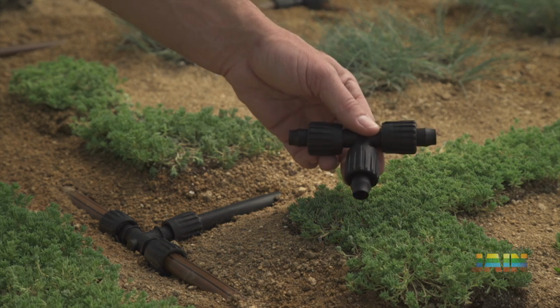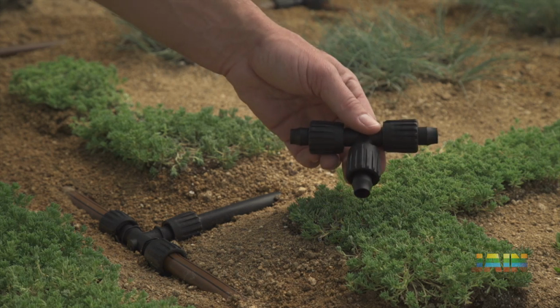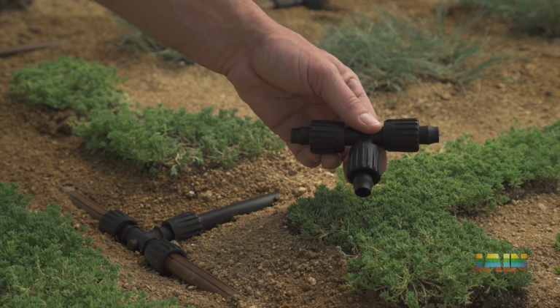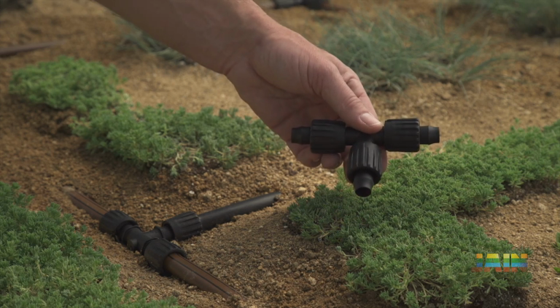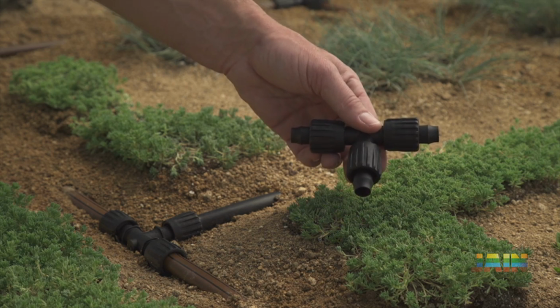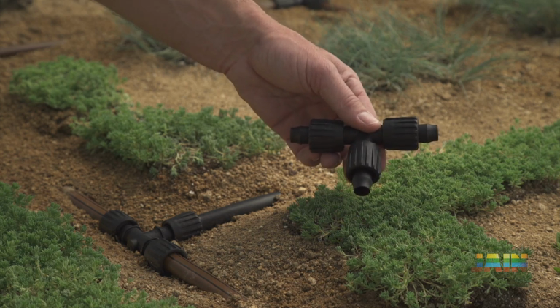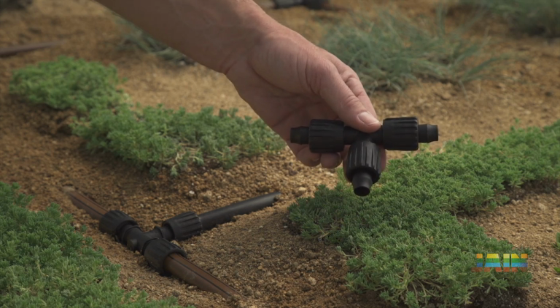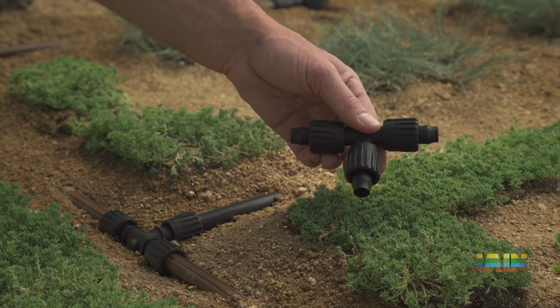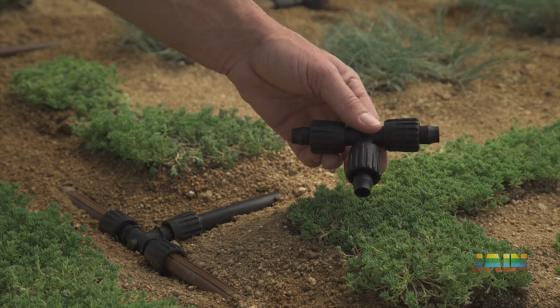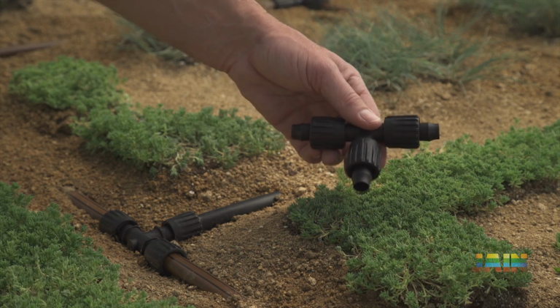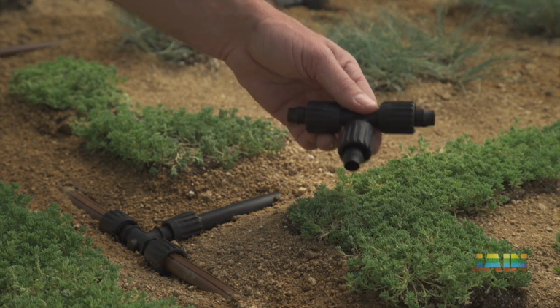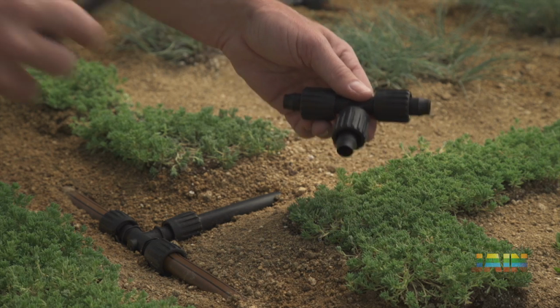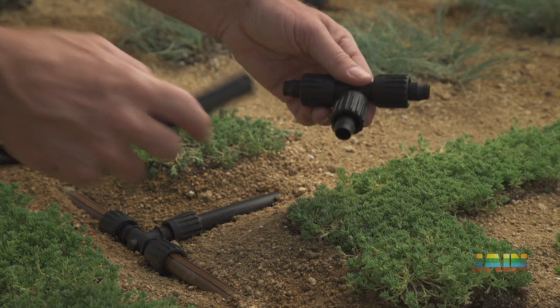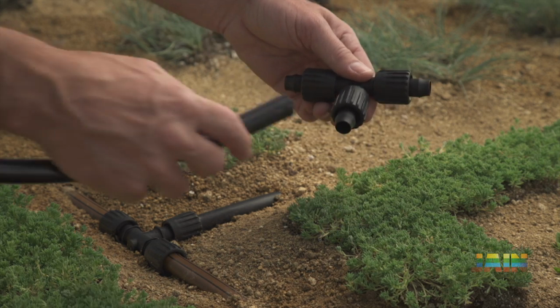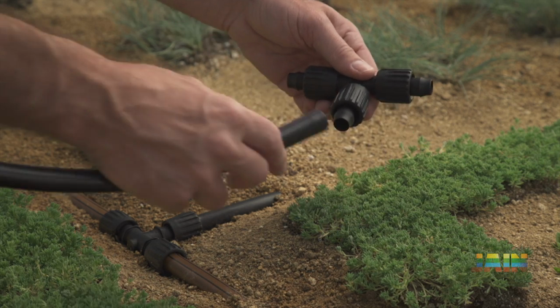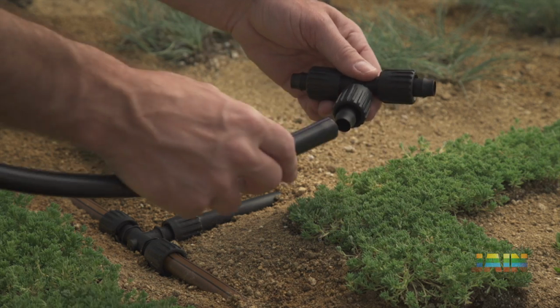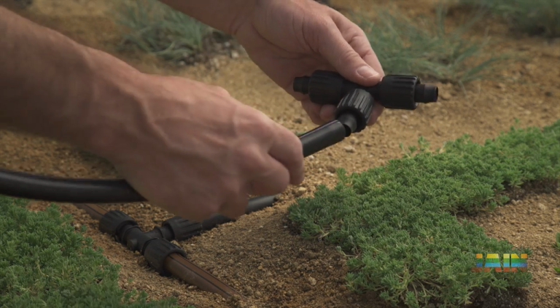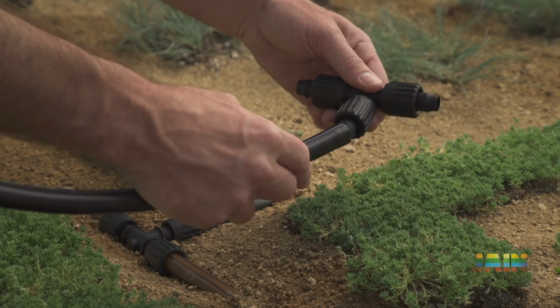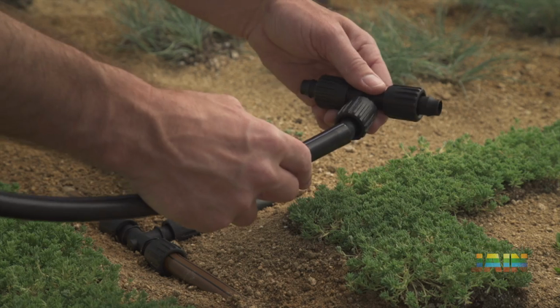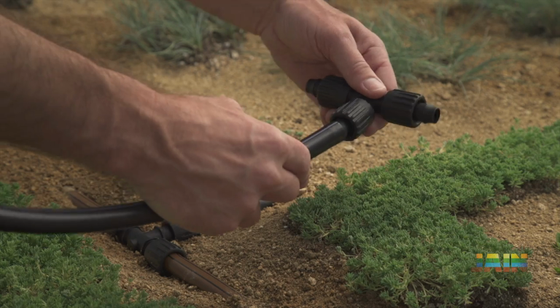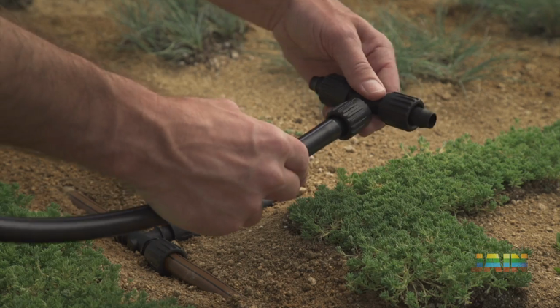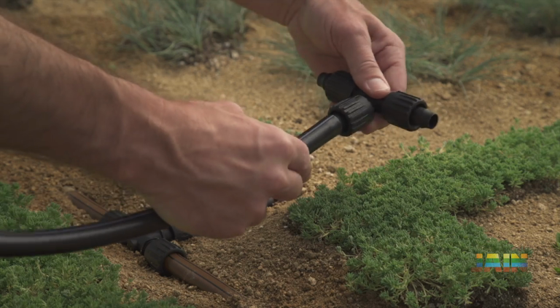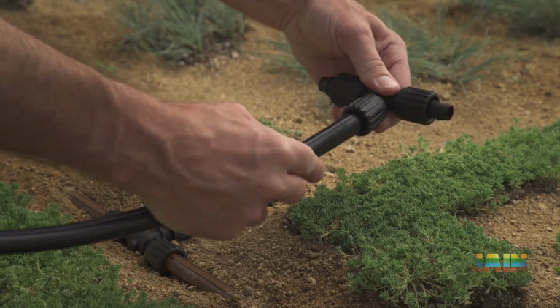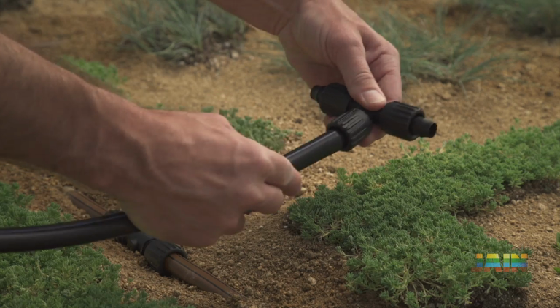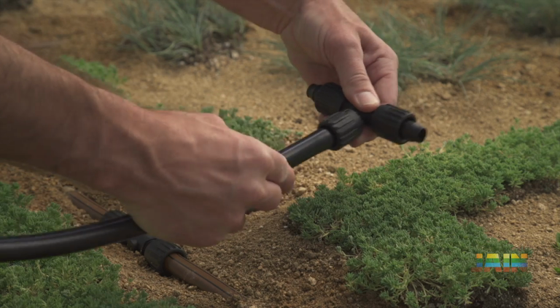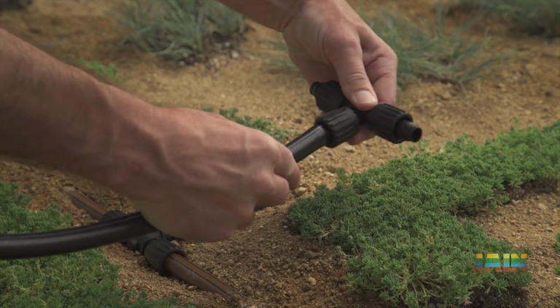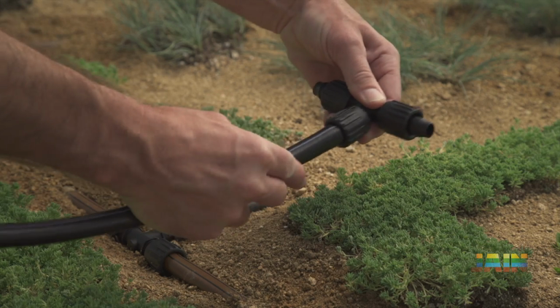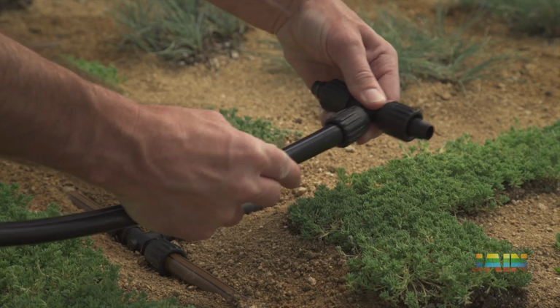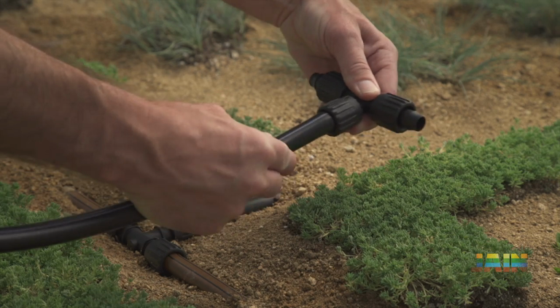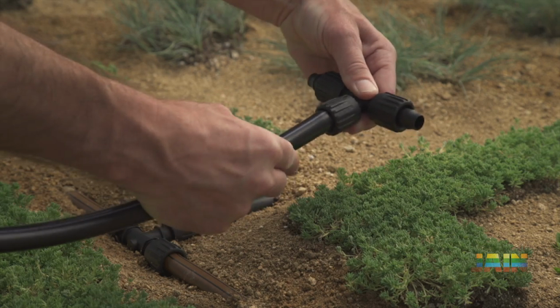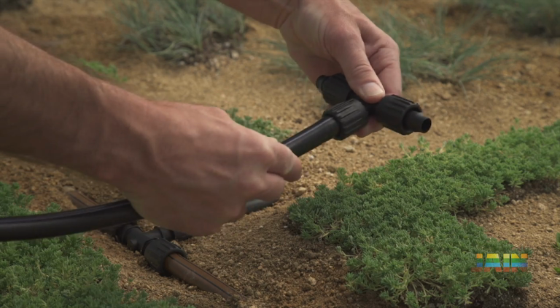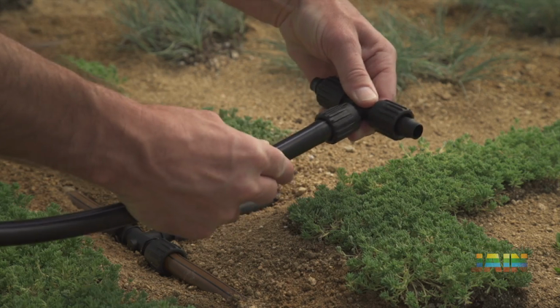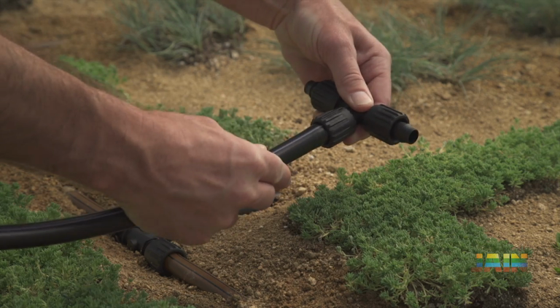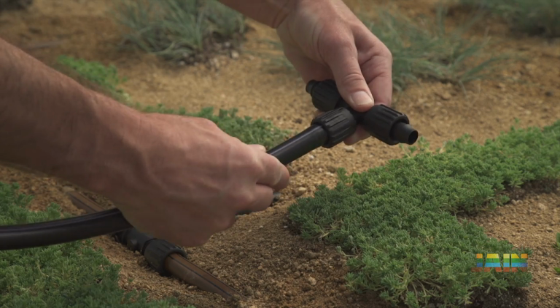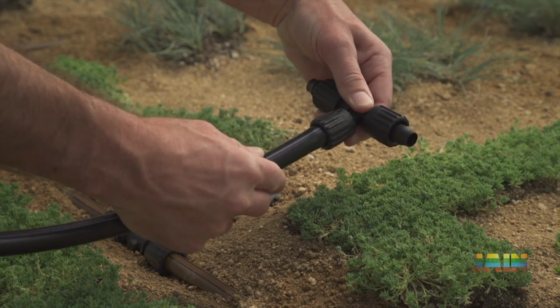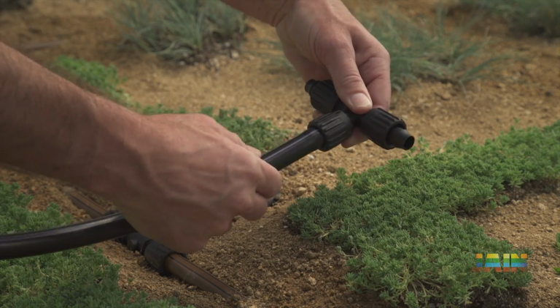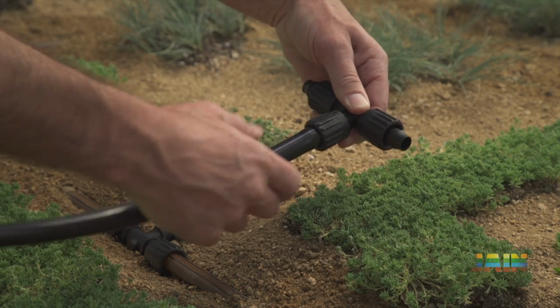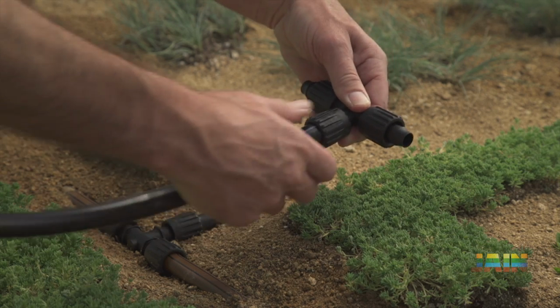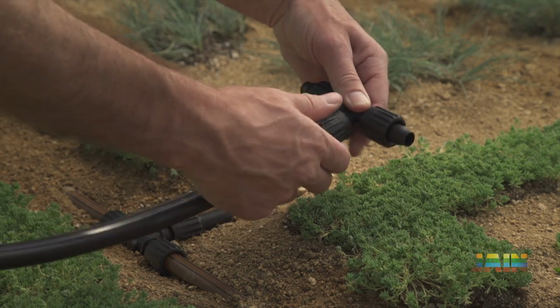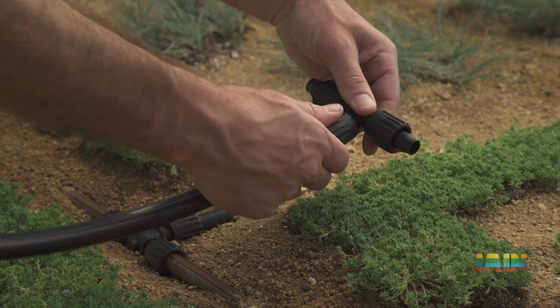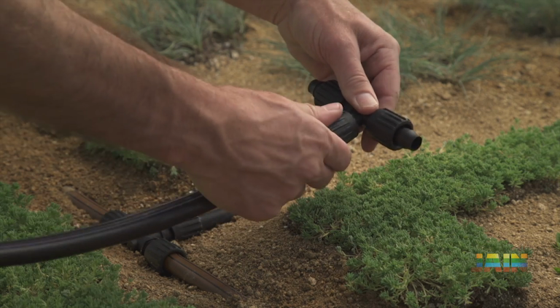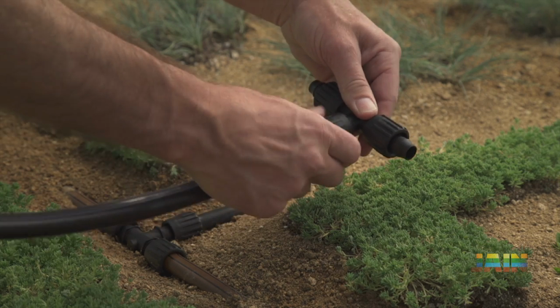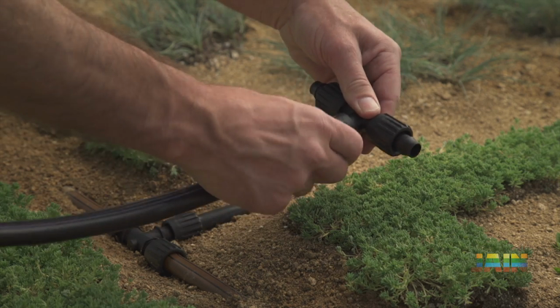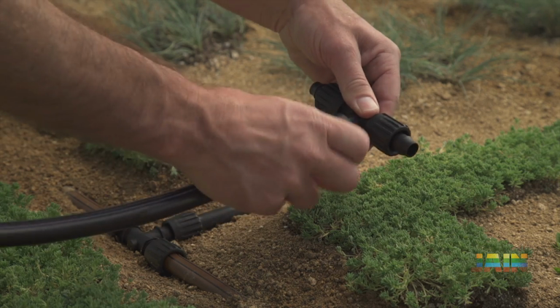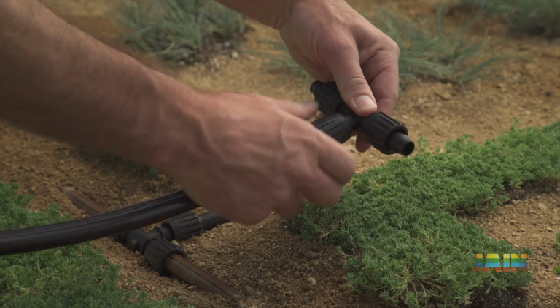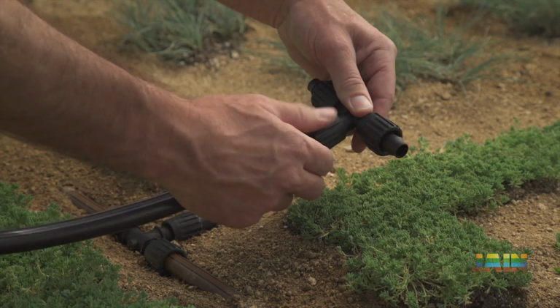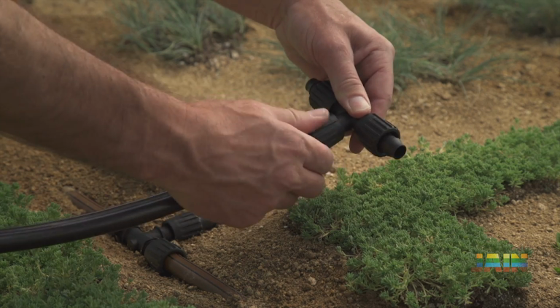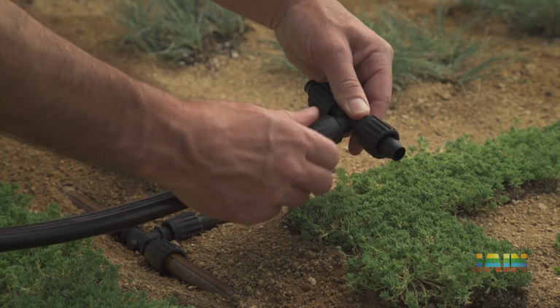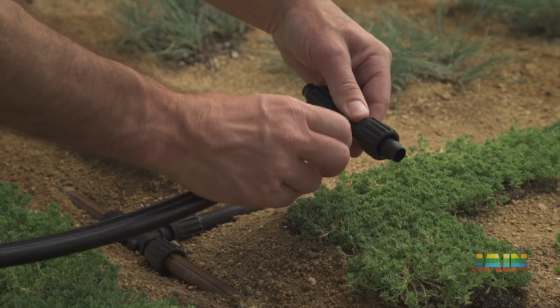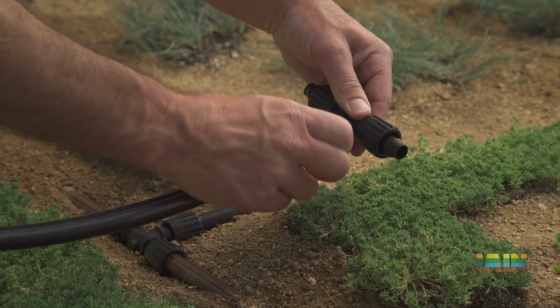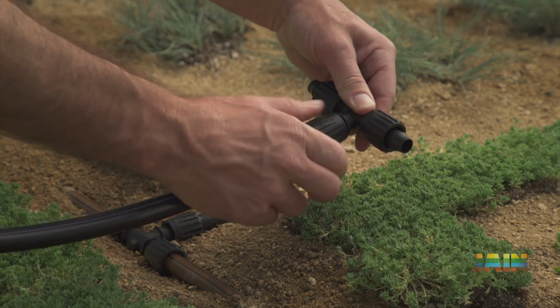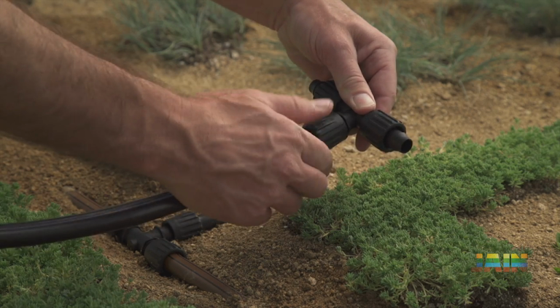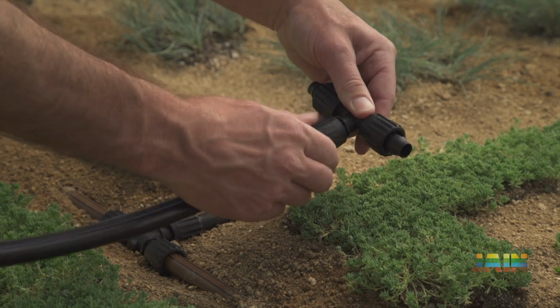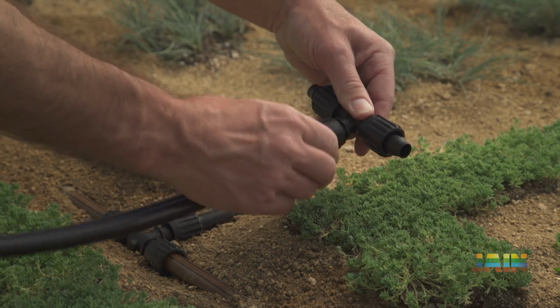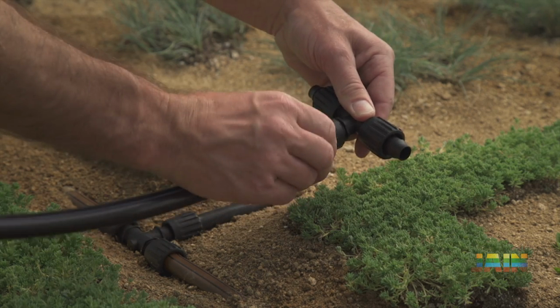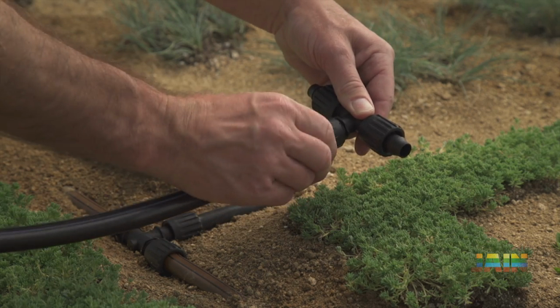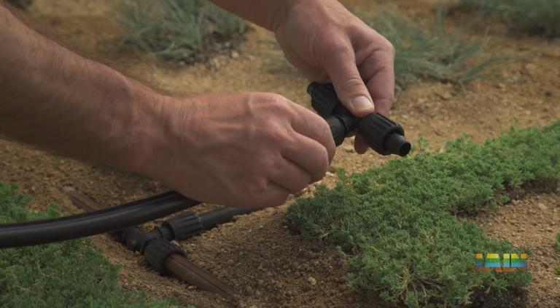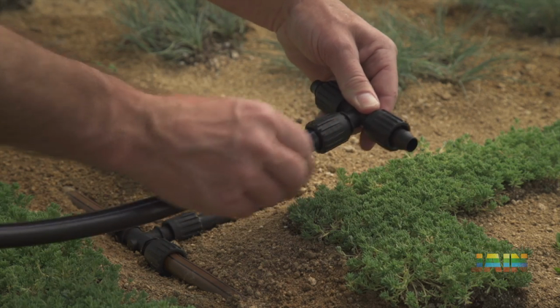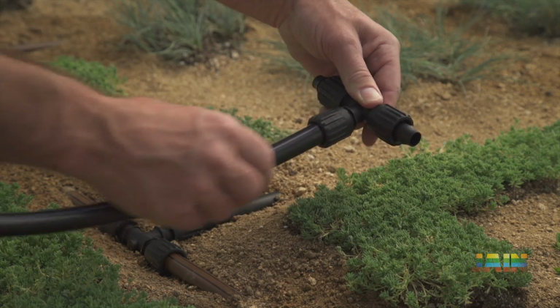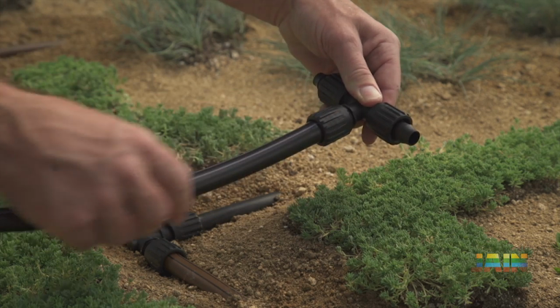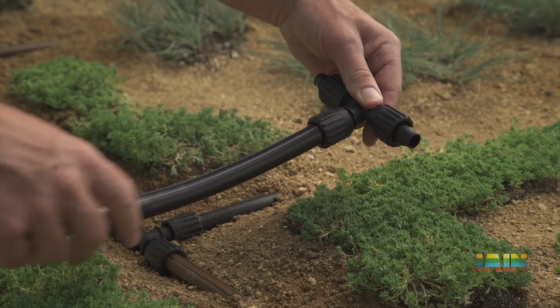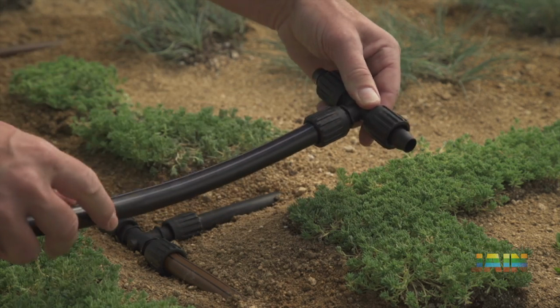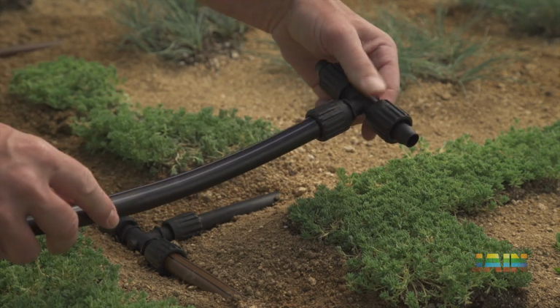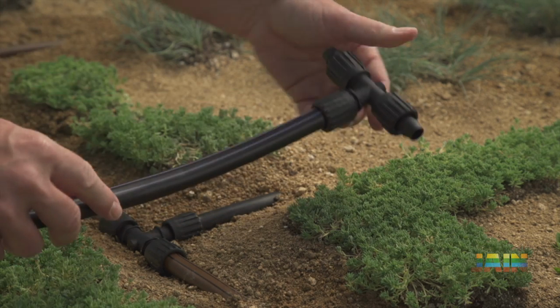Fittings come in the unlocked position. Simply slide tubing onto the barb and tighten for a secure fit.